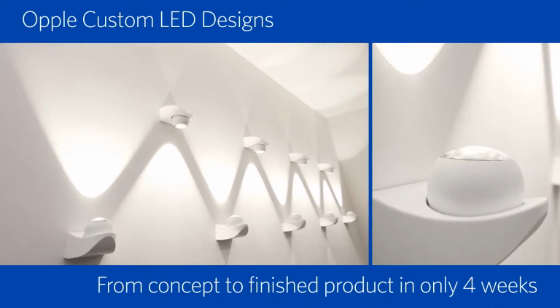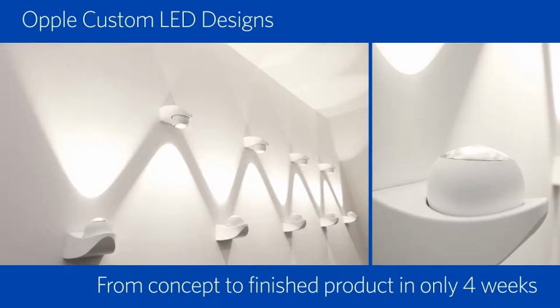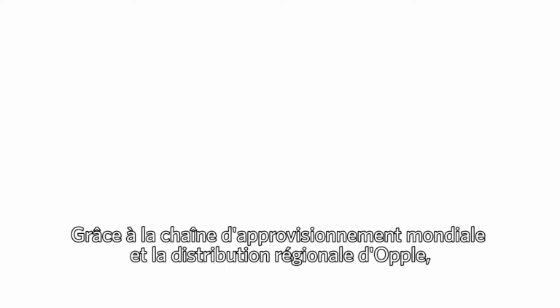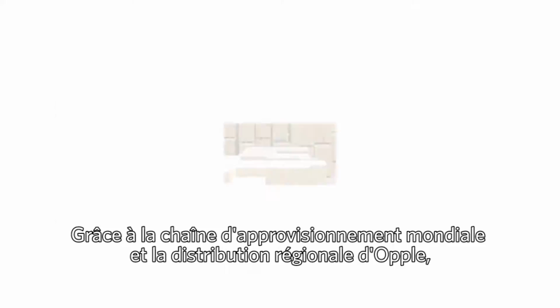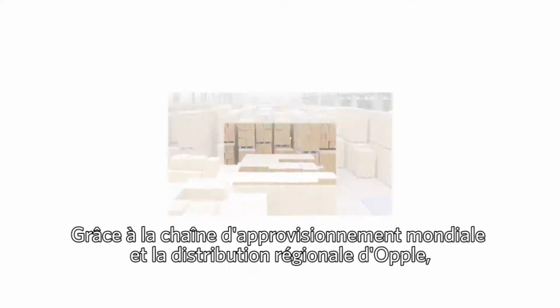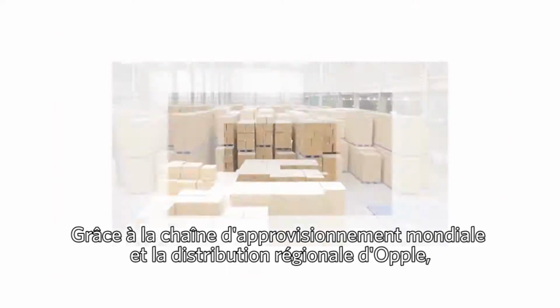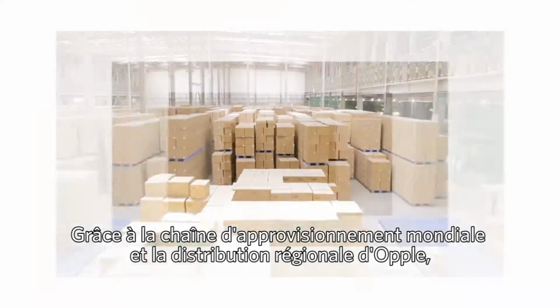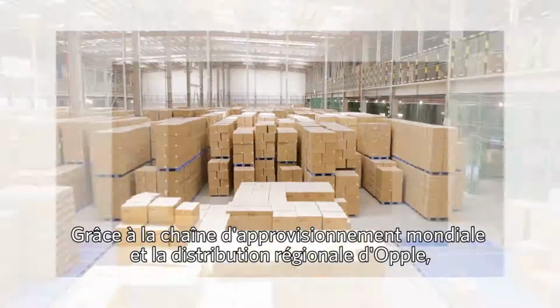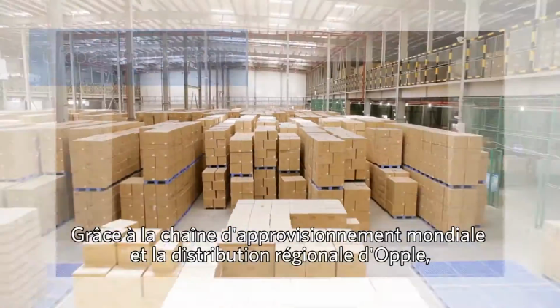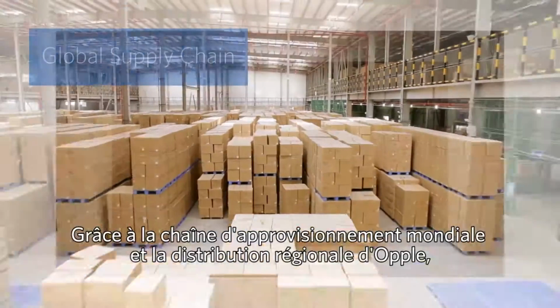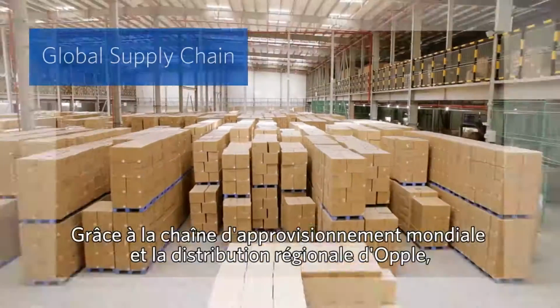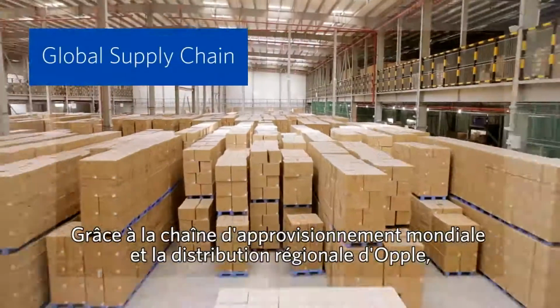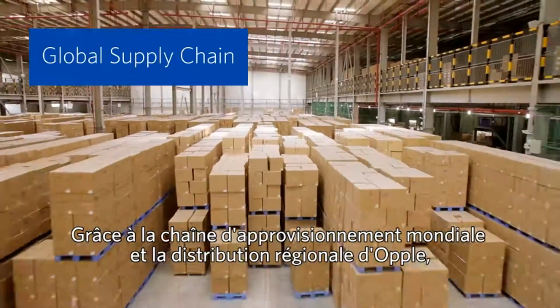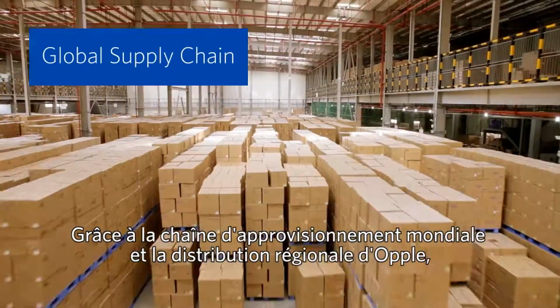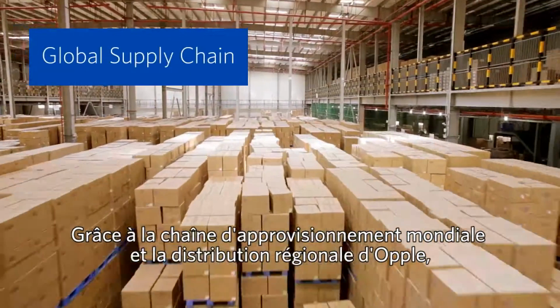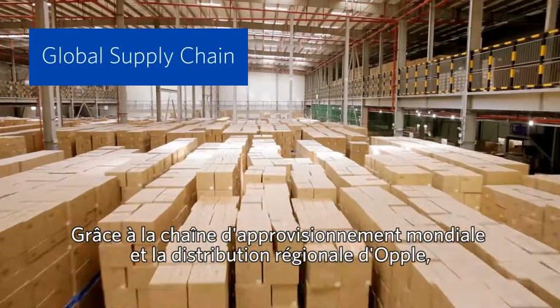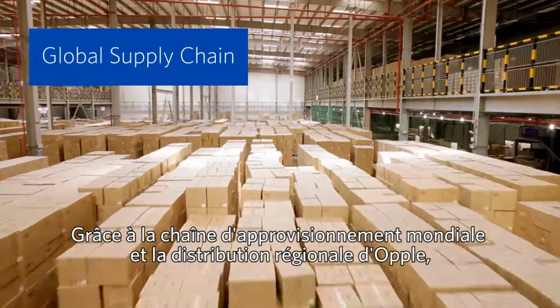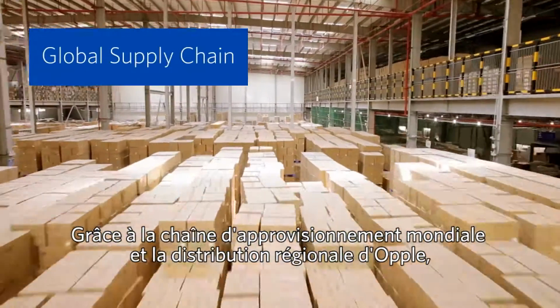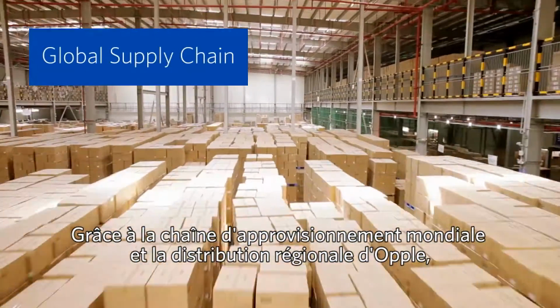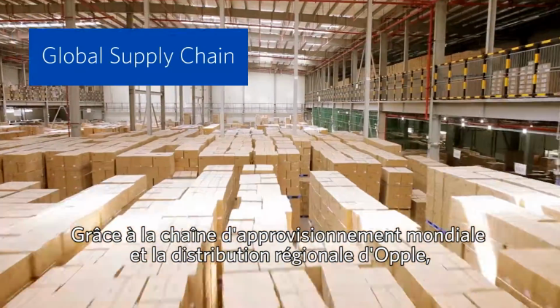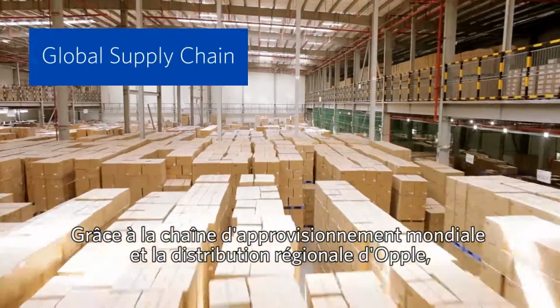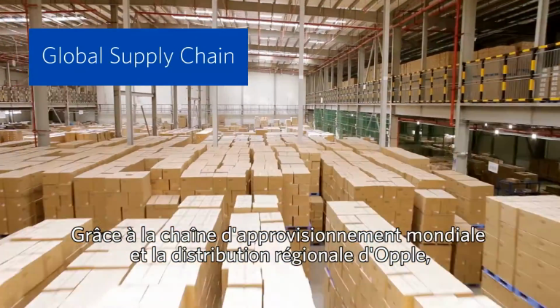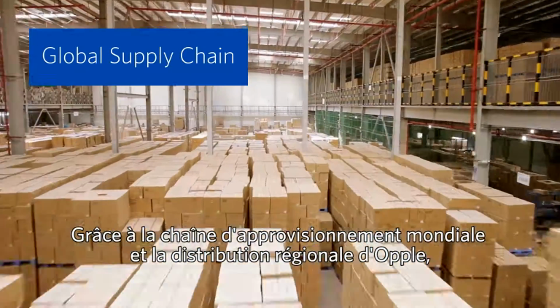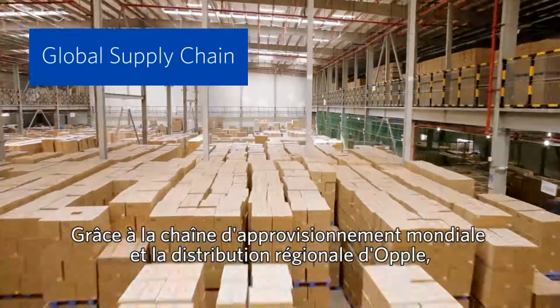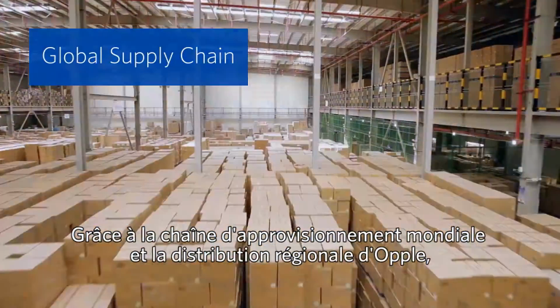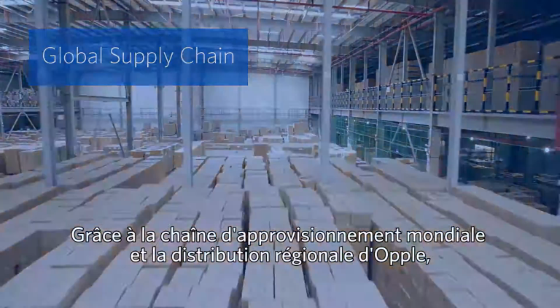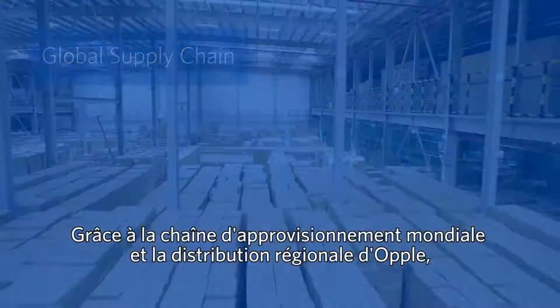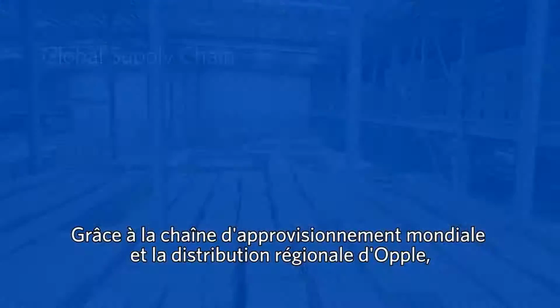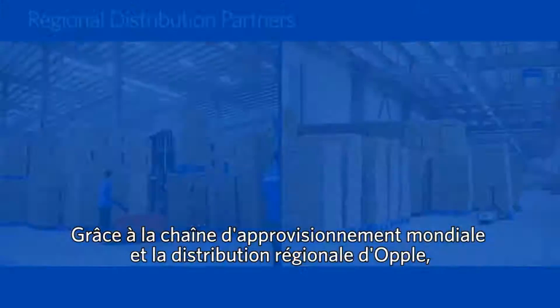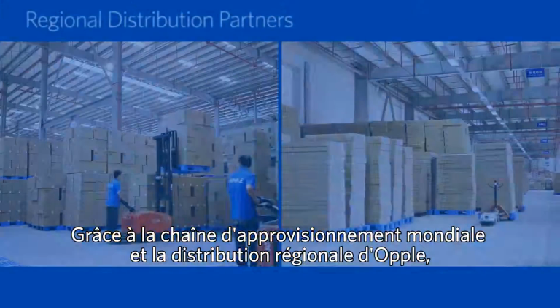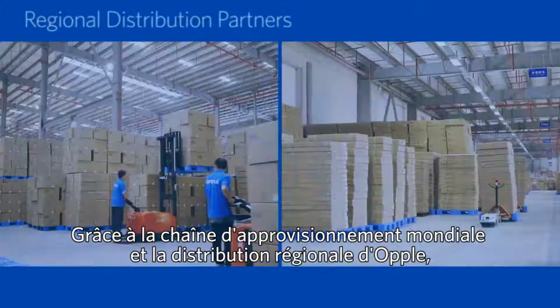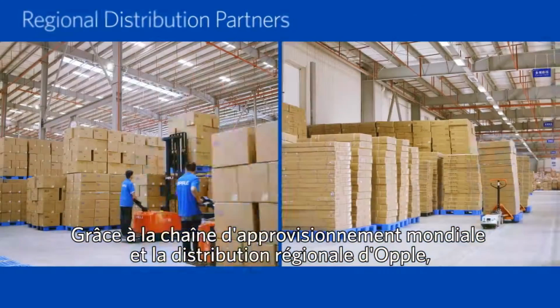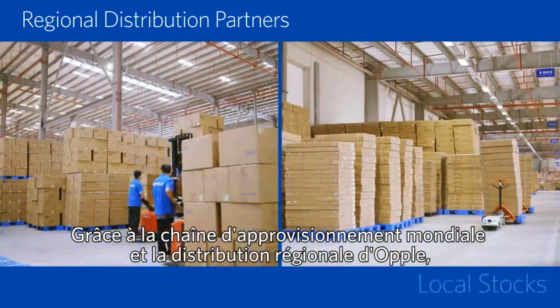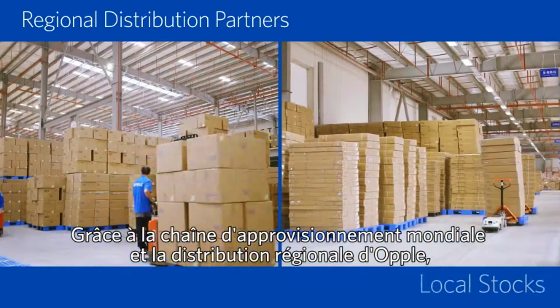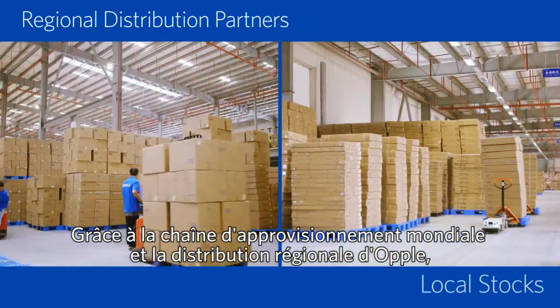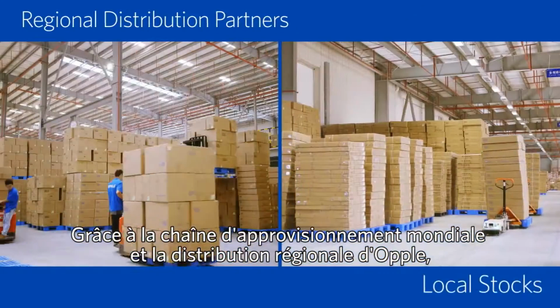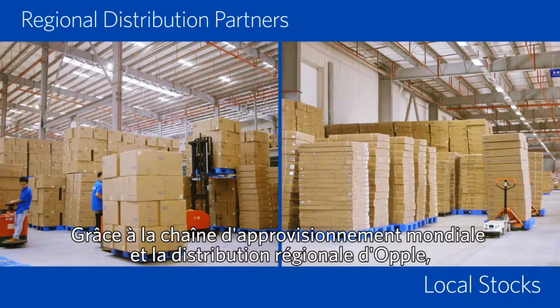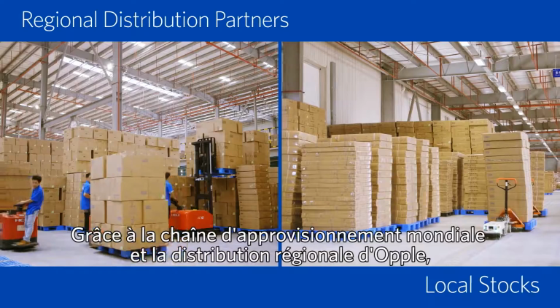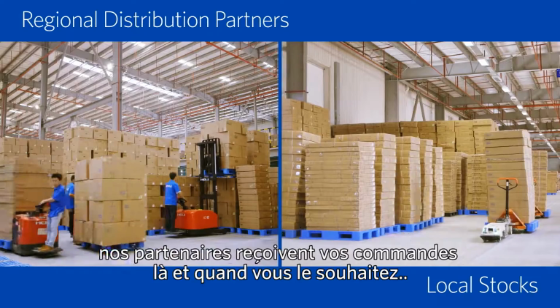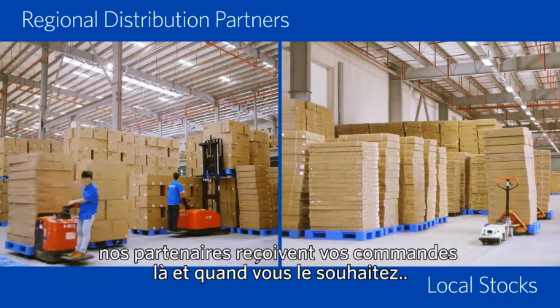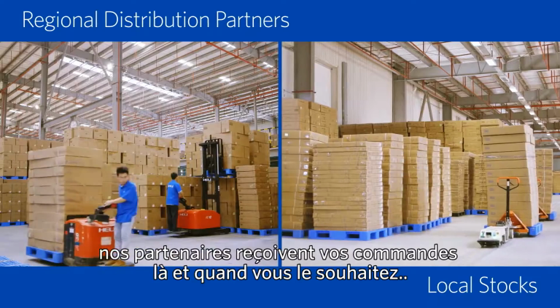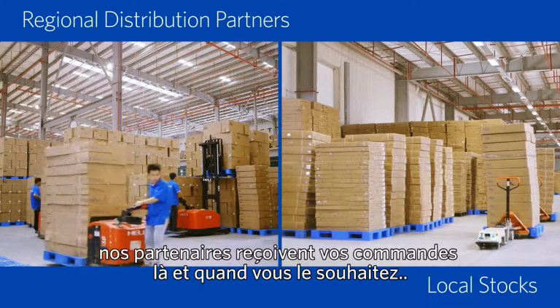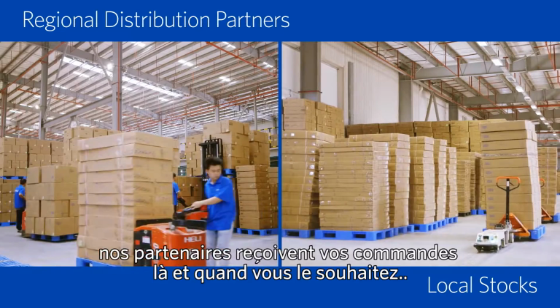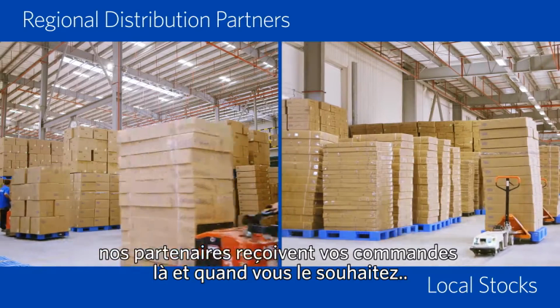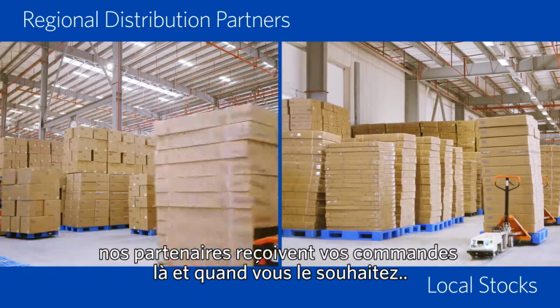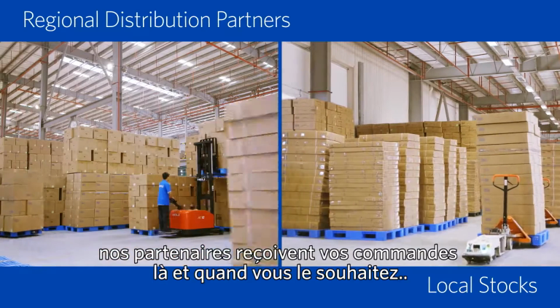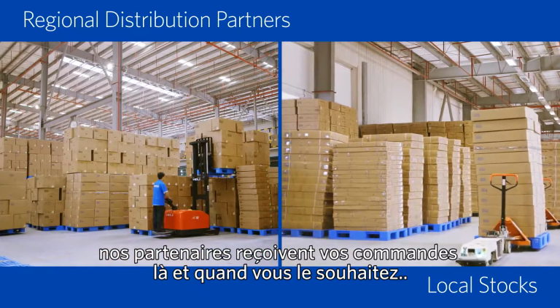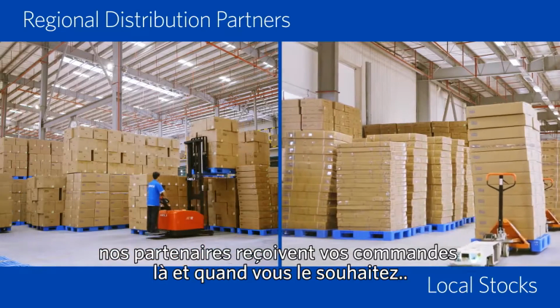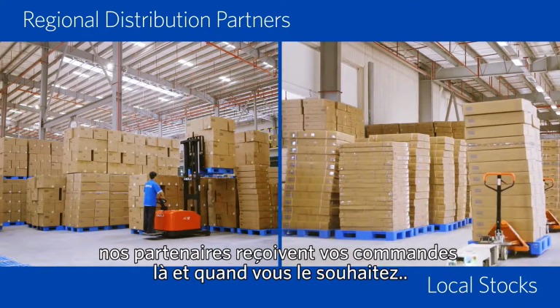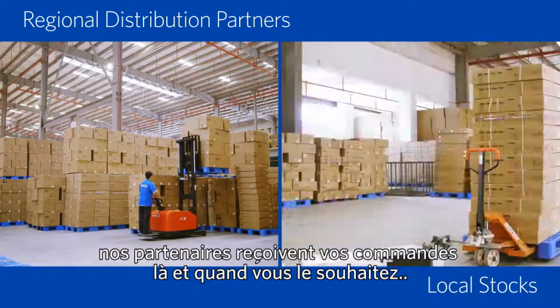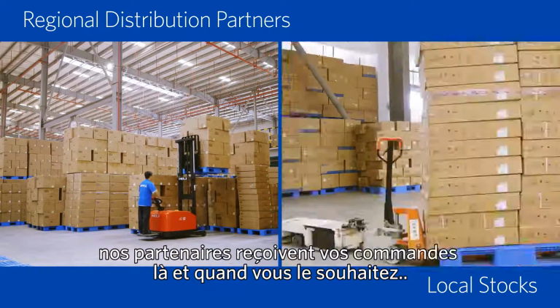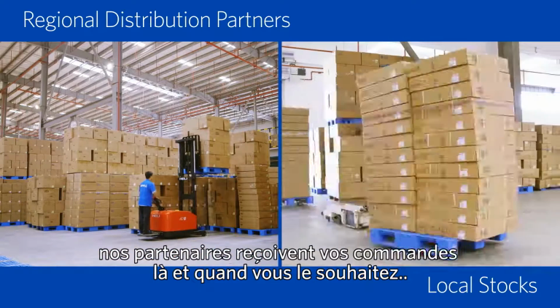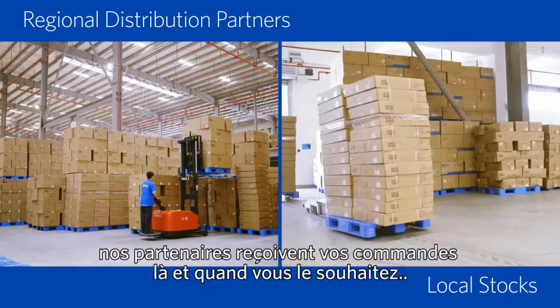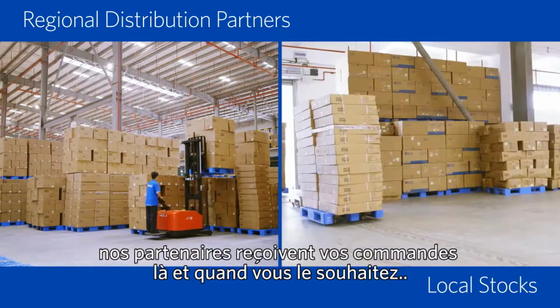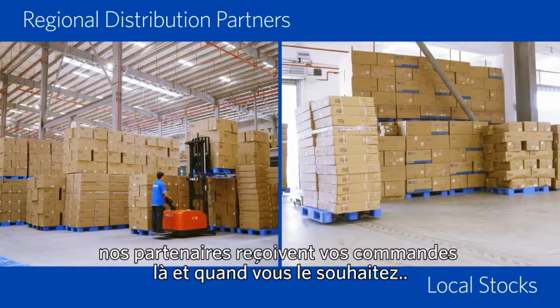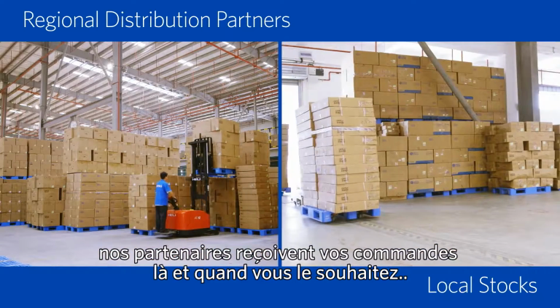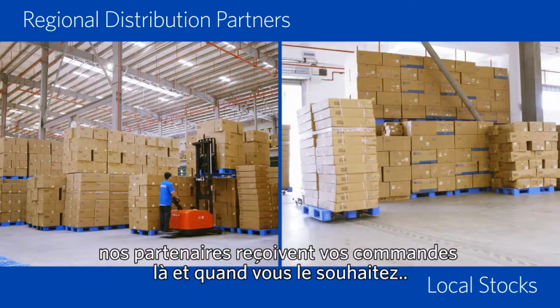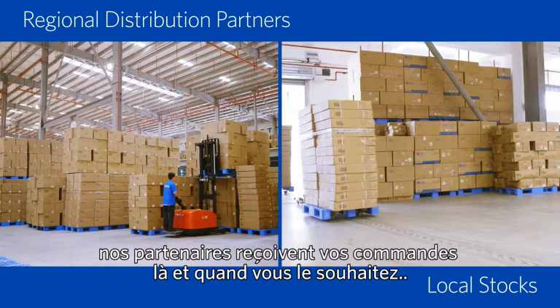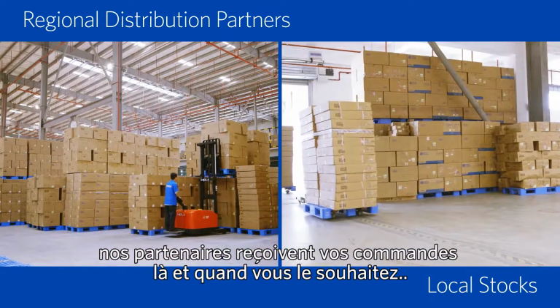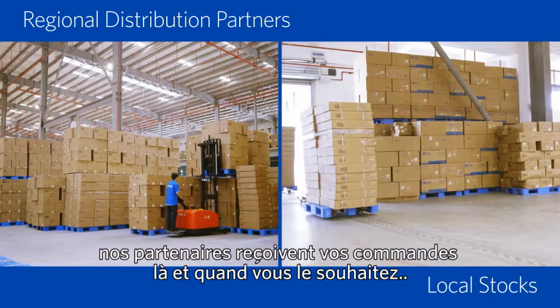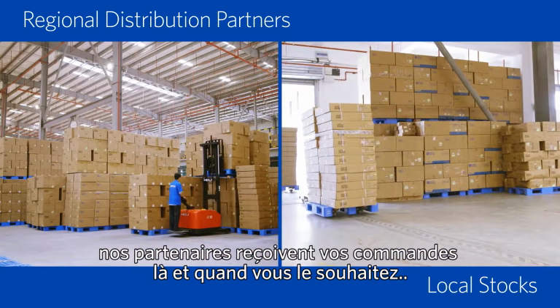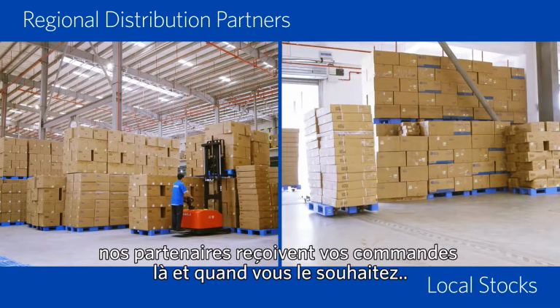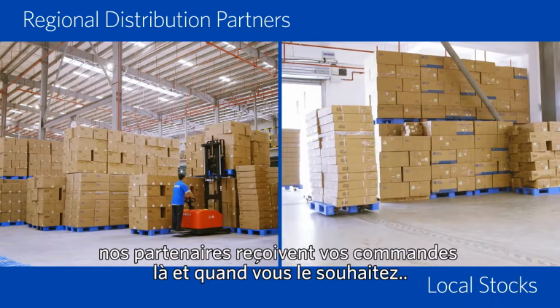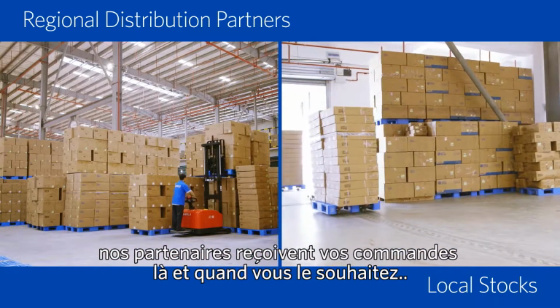With Opel Global Supply Chain and Regional Distribution Partners, receive your orders where and when you want them.